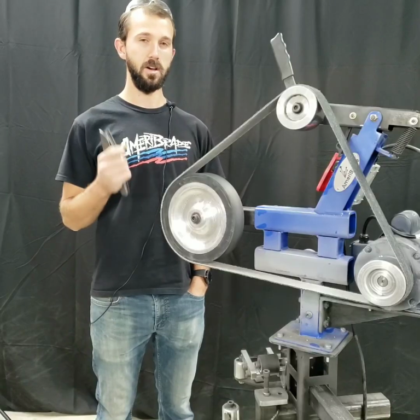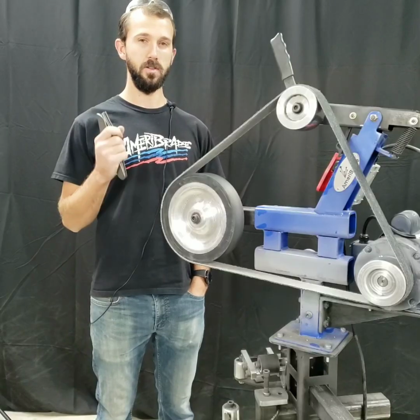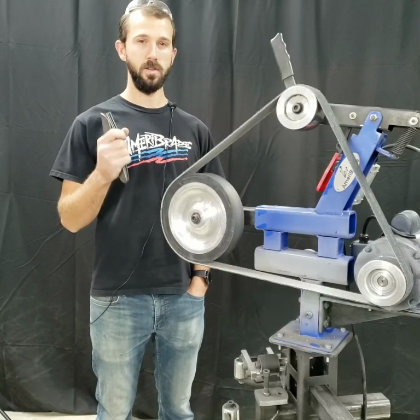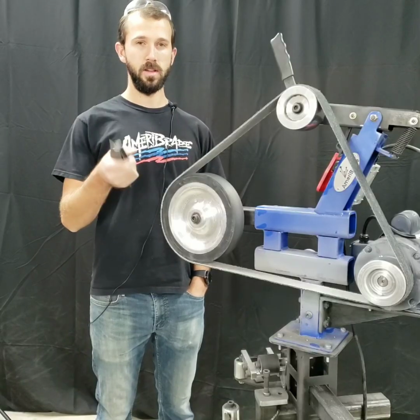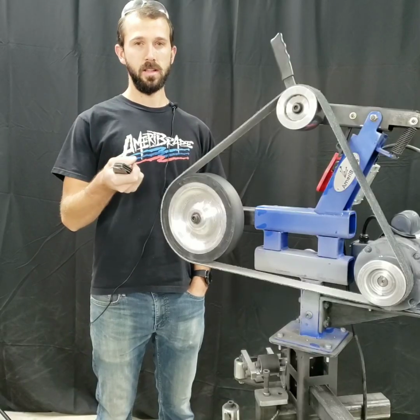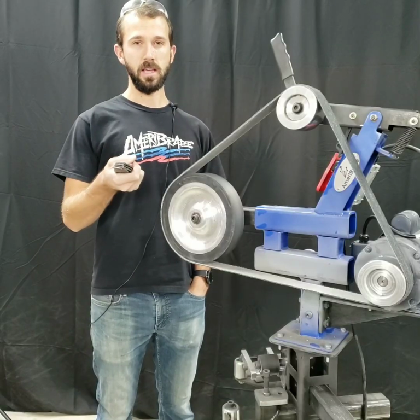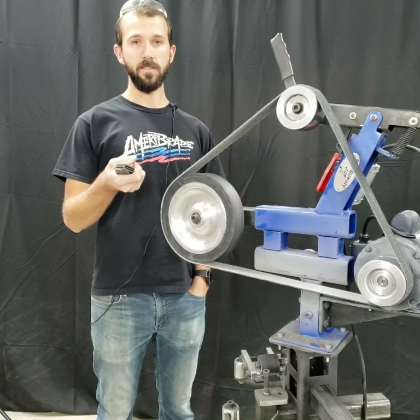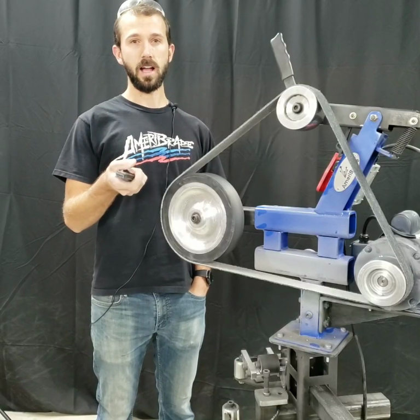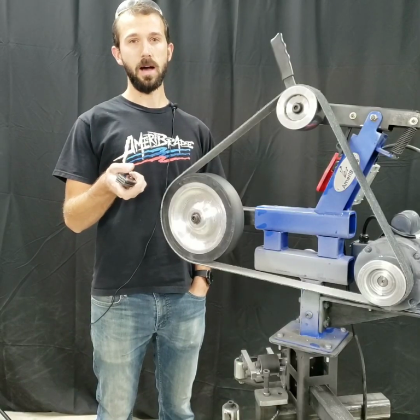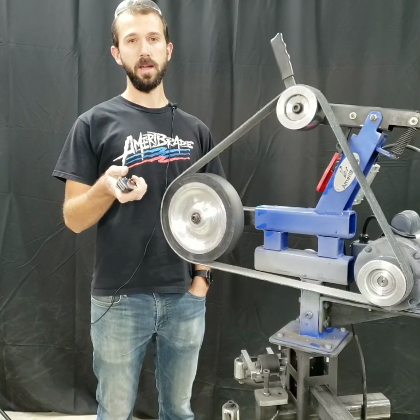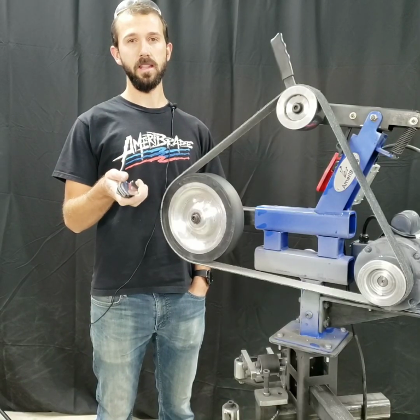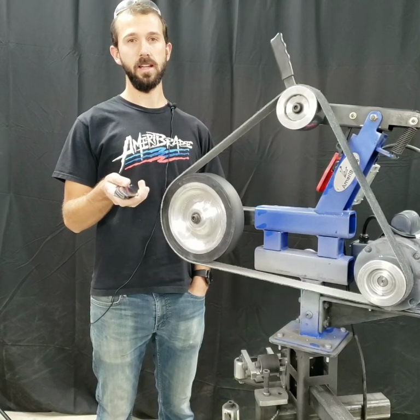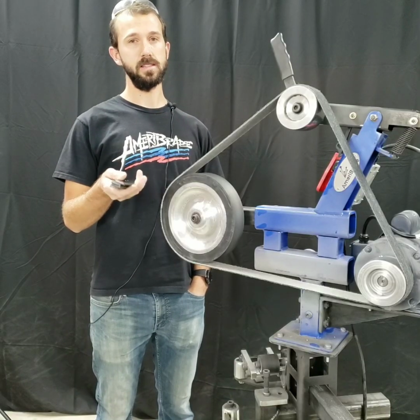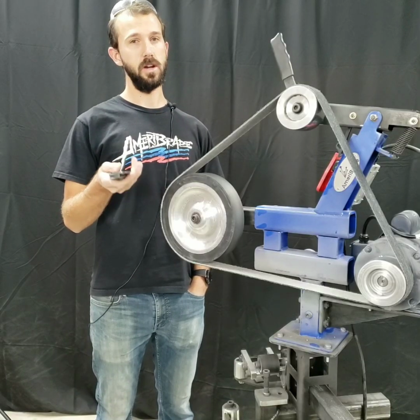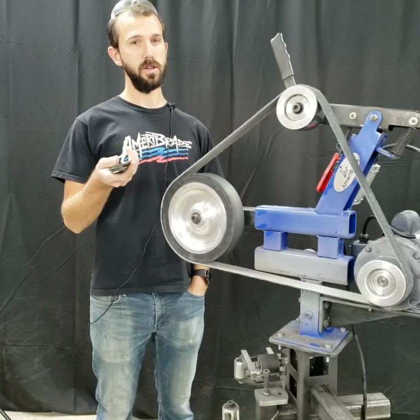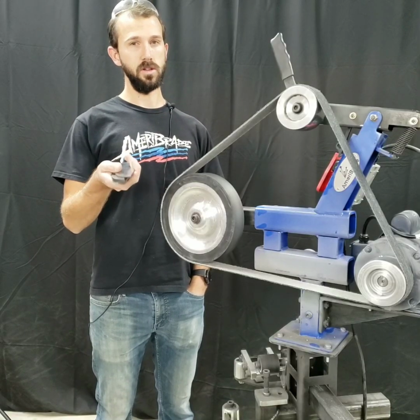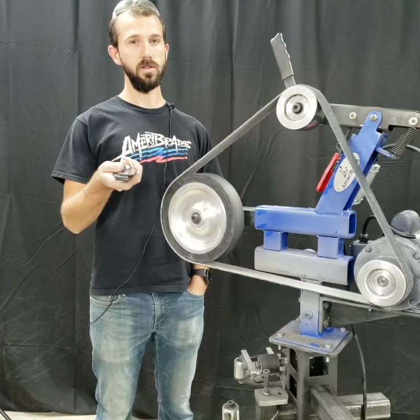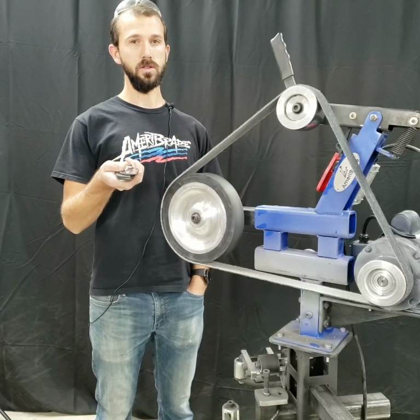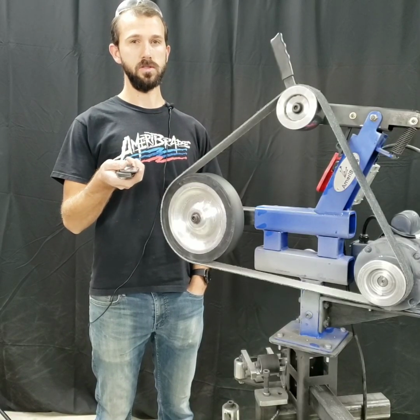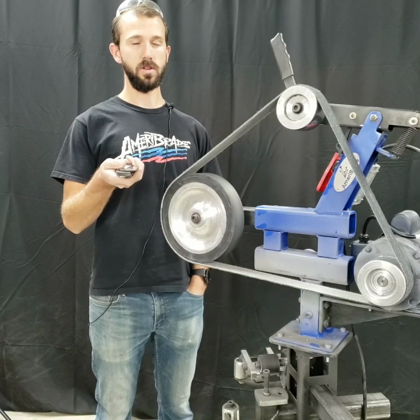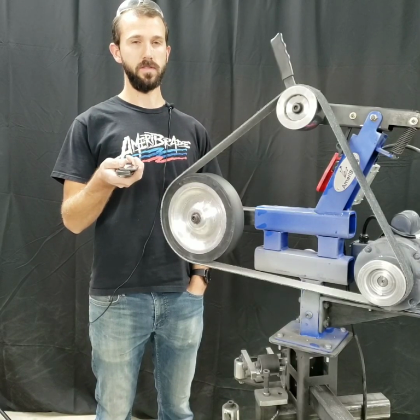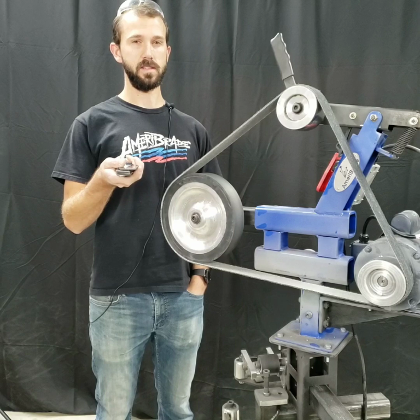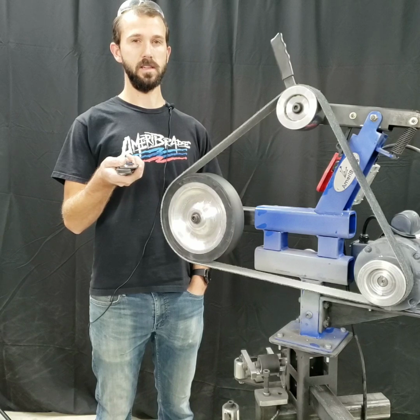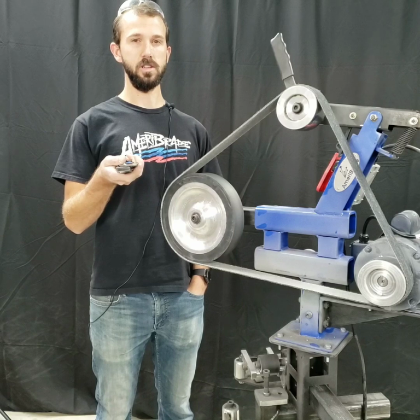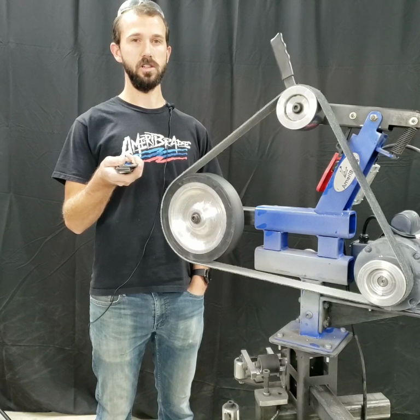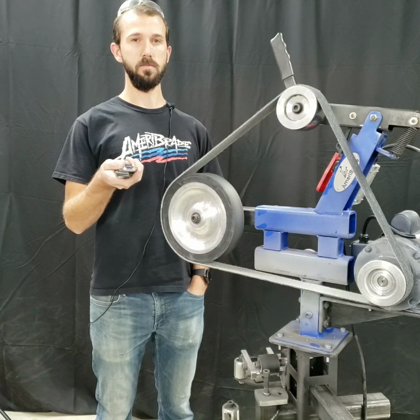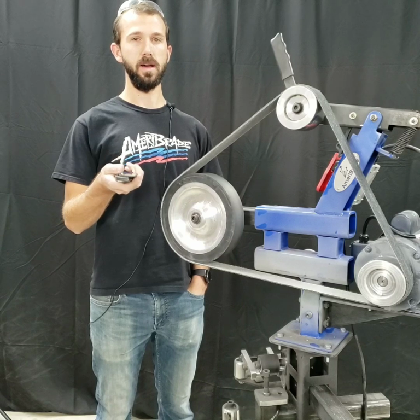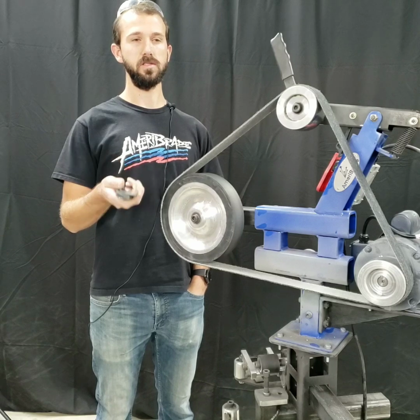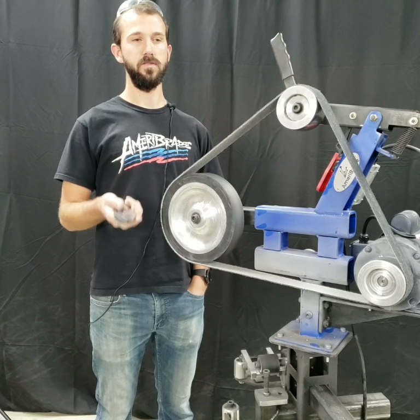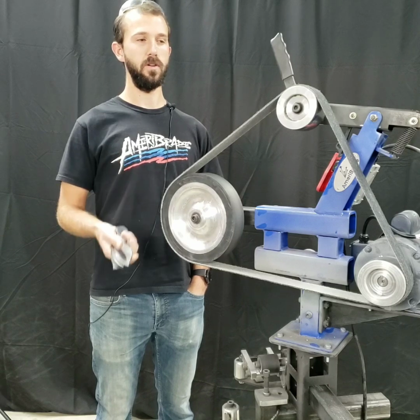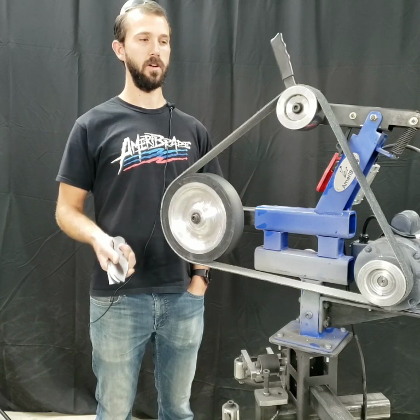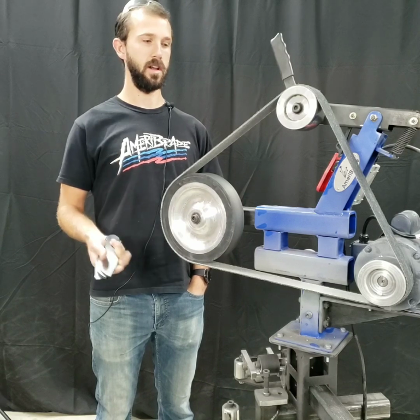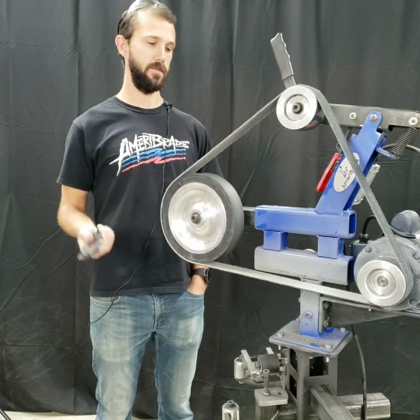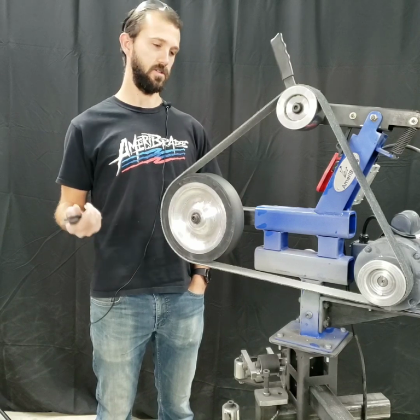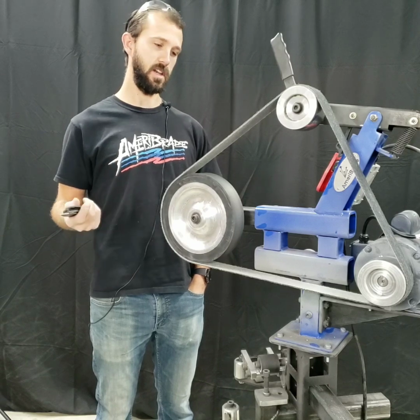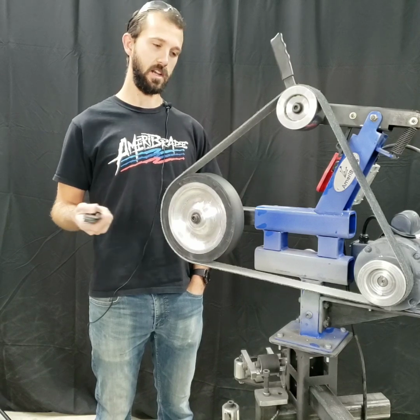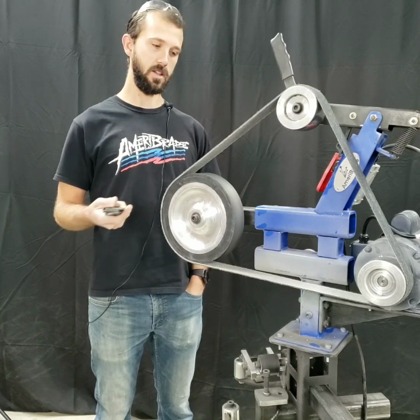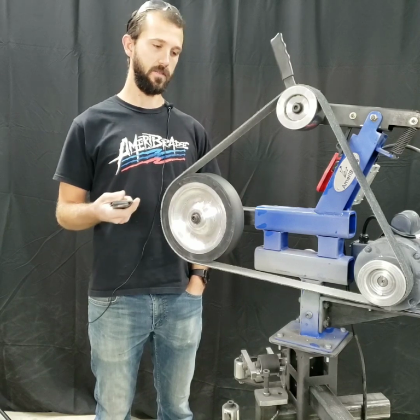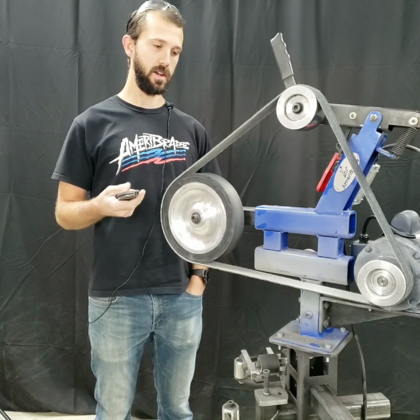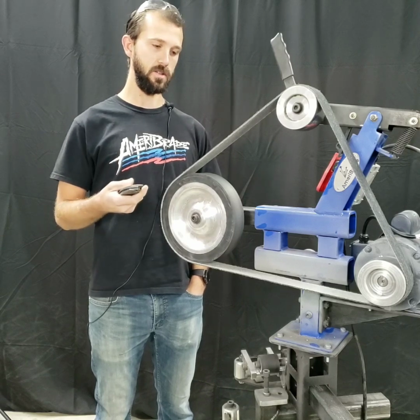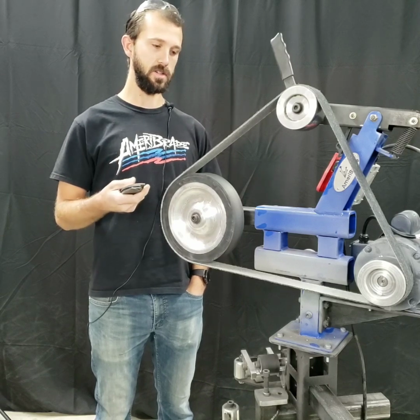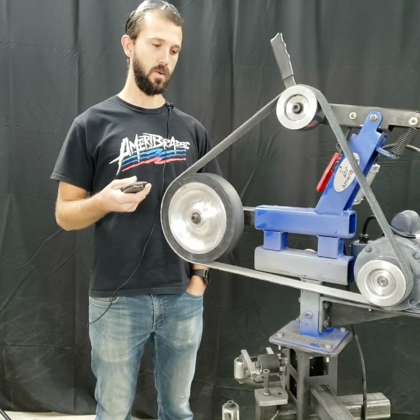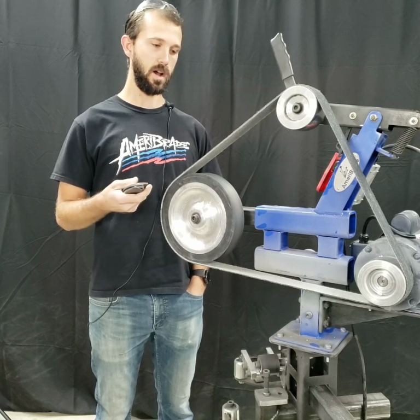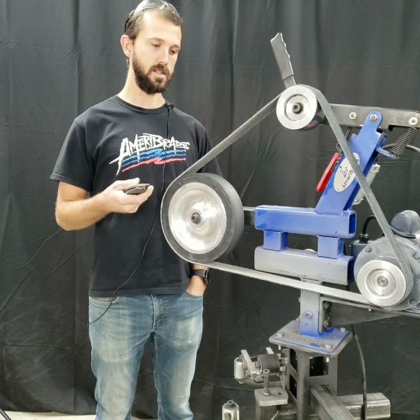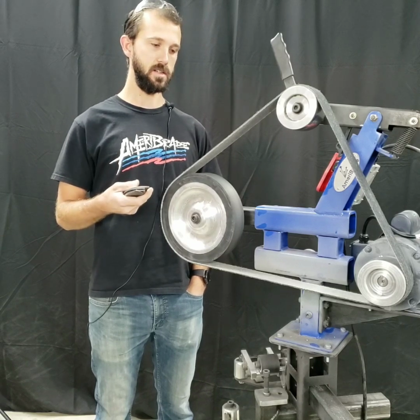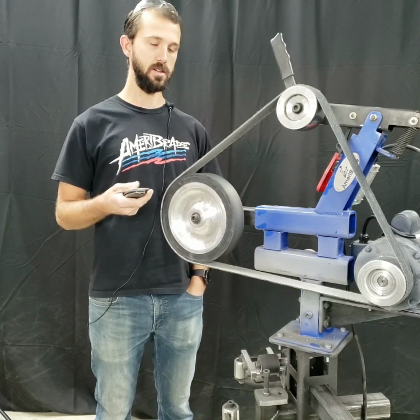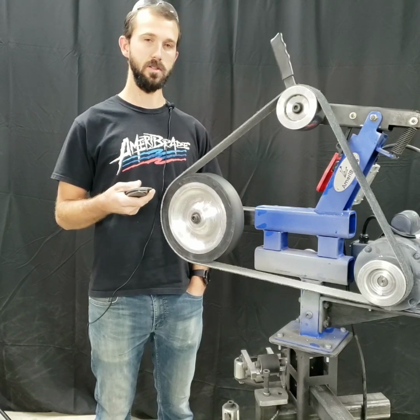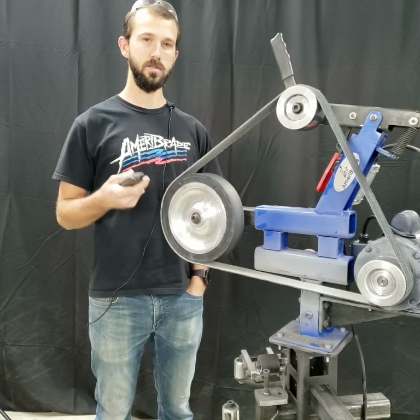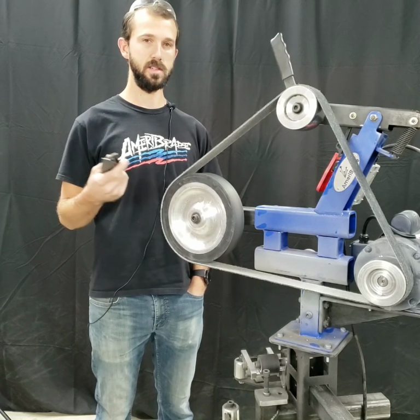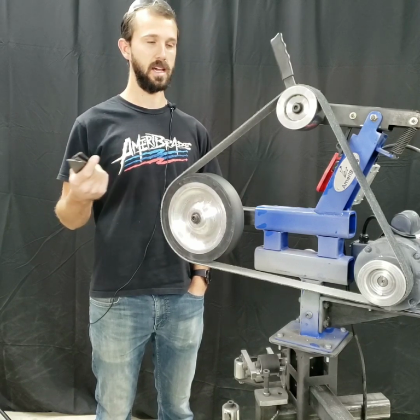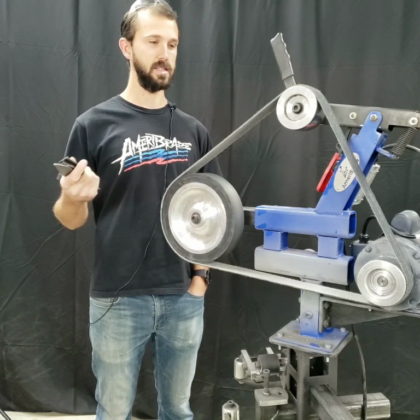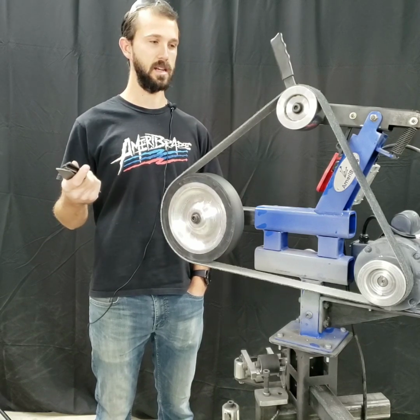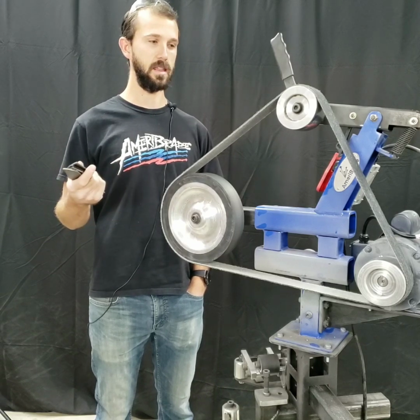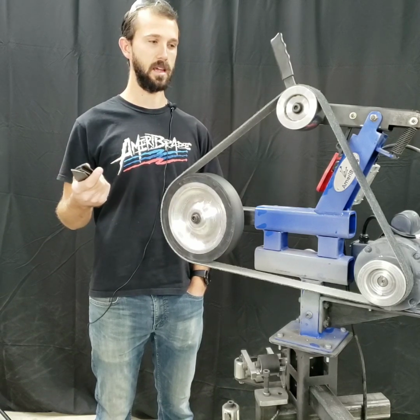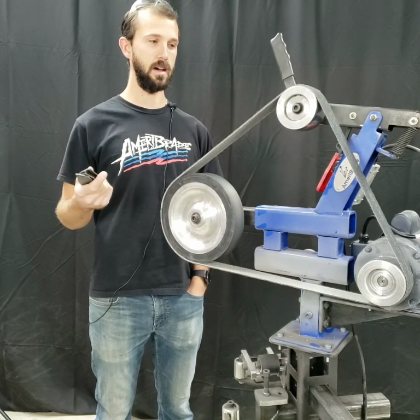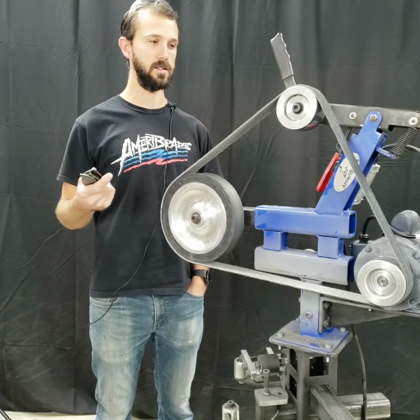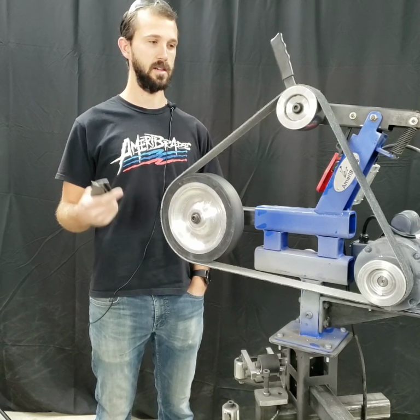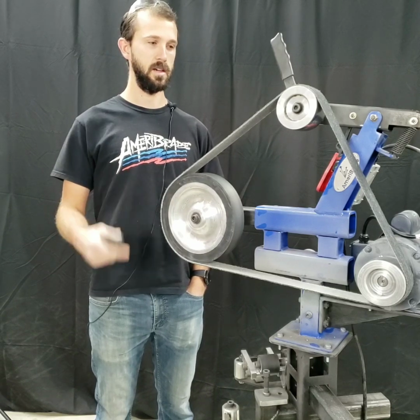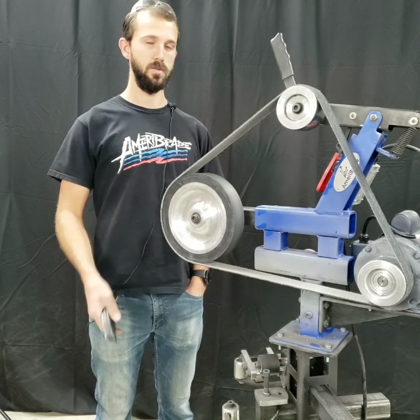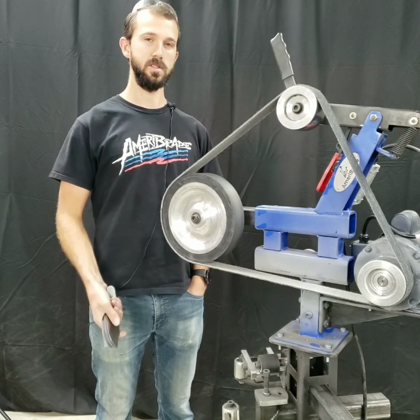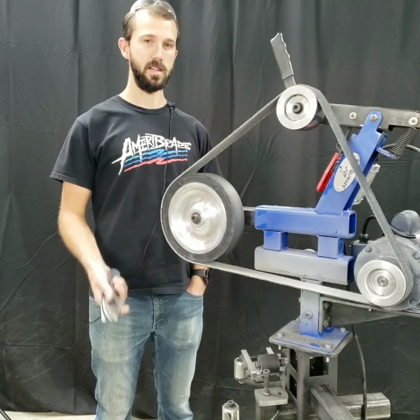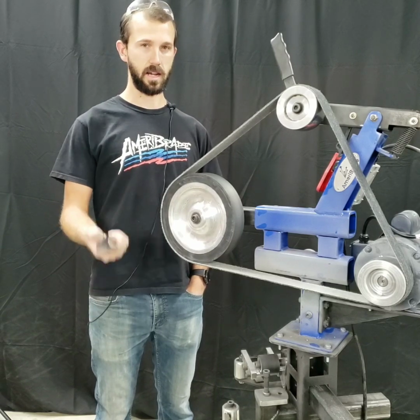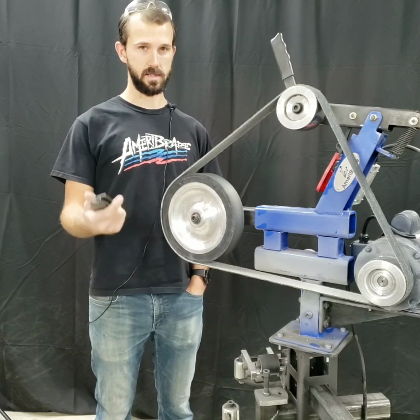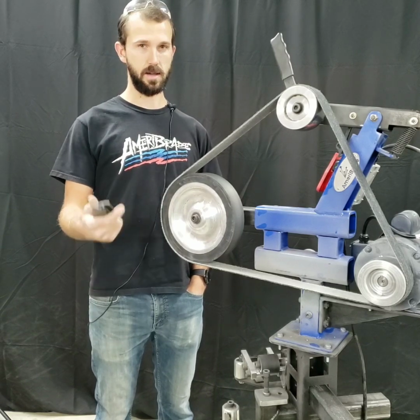Leave a comment and let us know what you use surface conditioning belts for, and if there are any other videos you want us to do to test anything else. We'll see you next time.